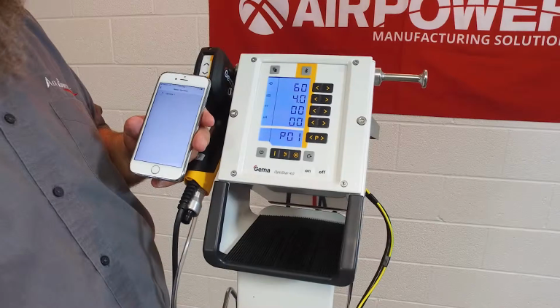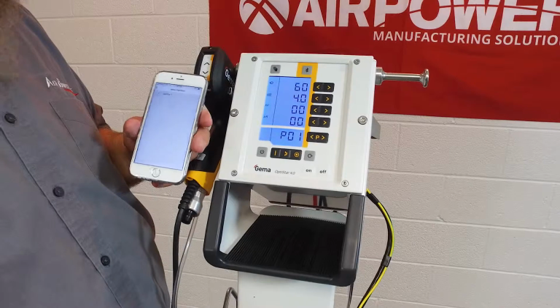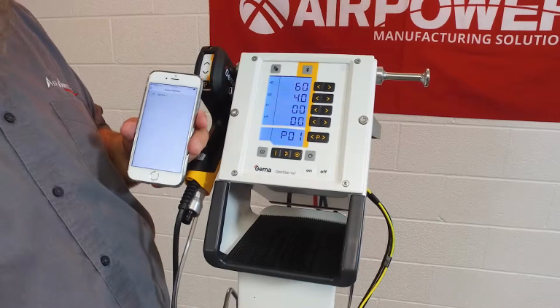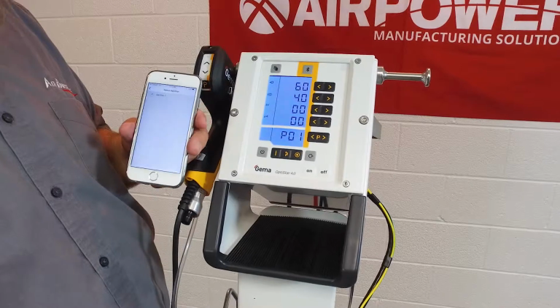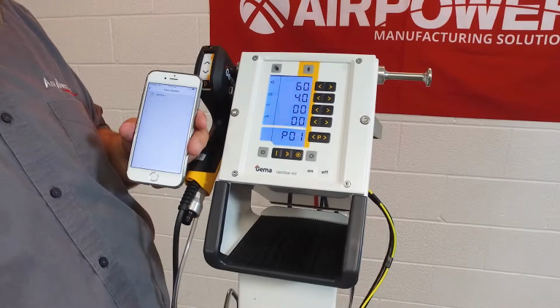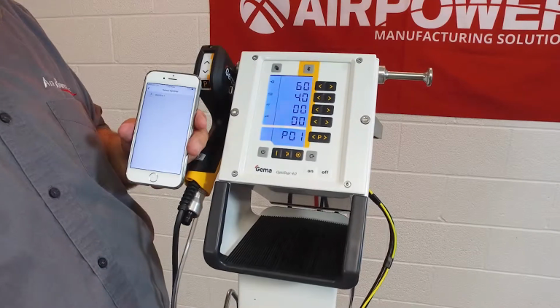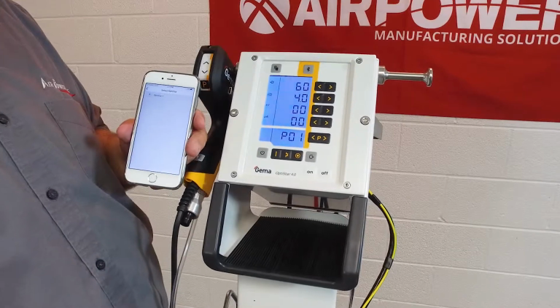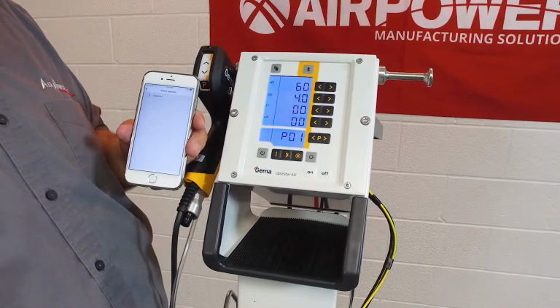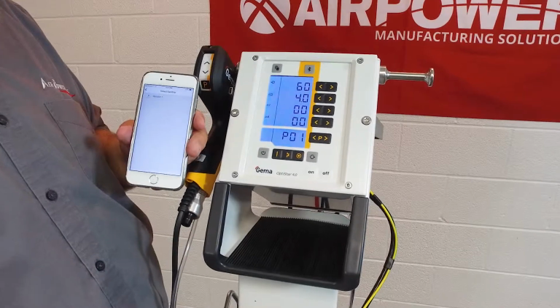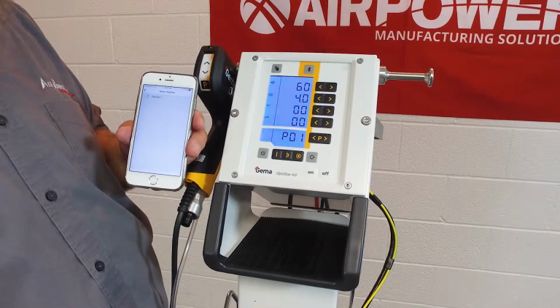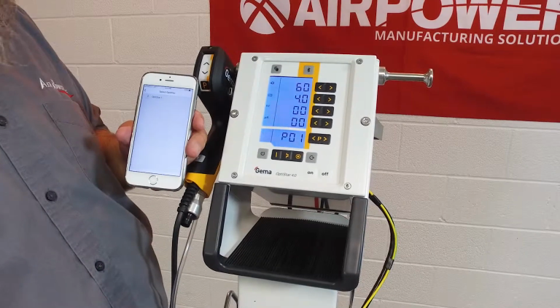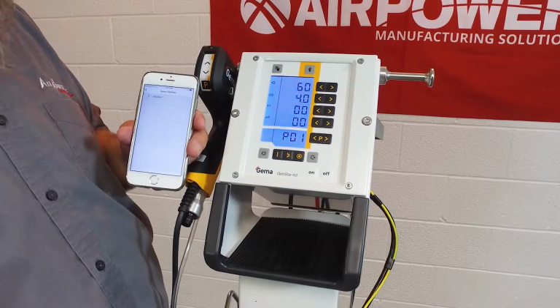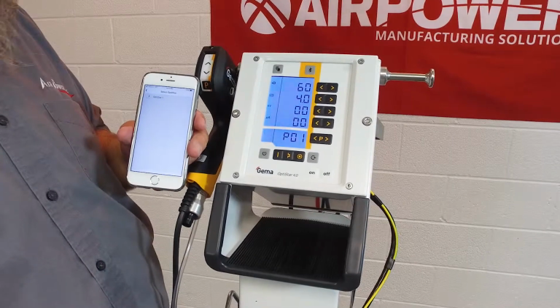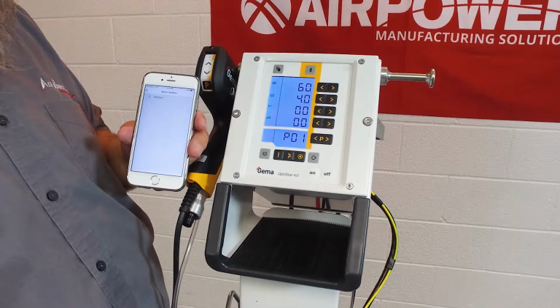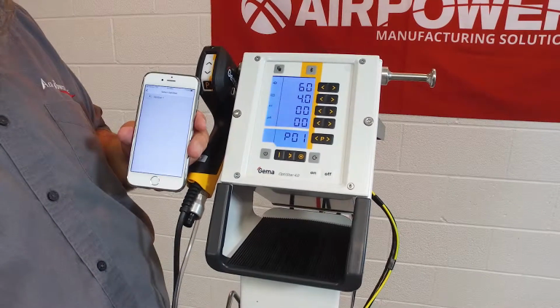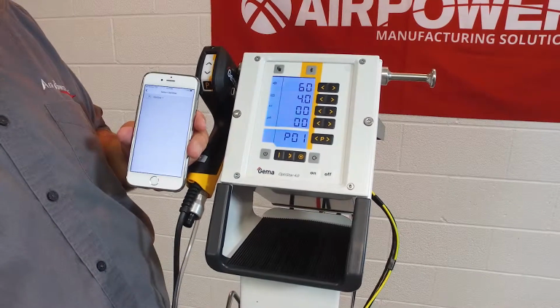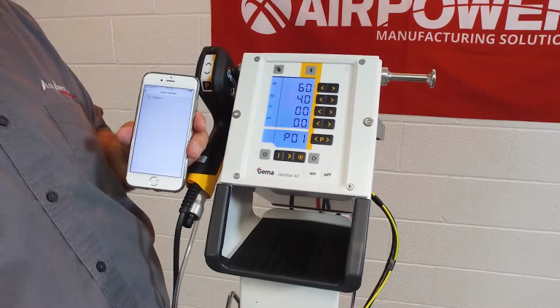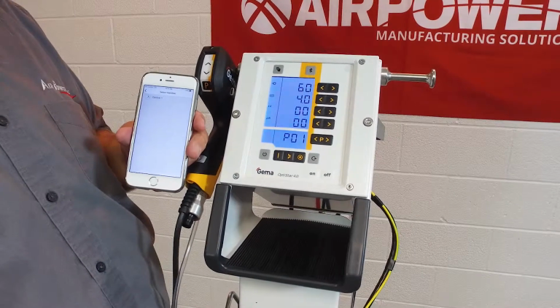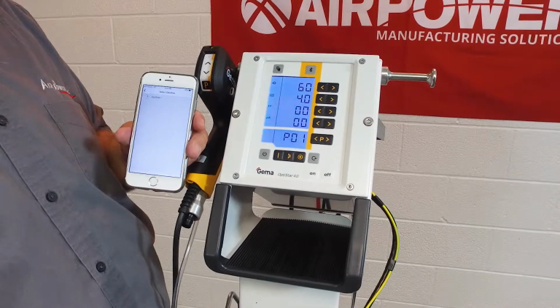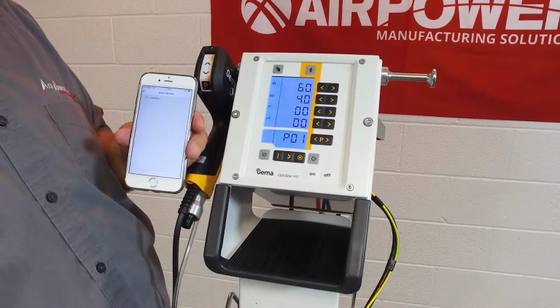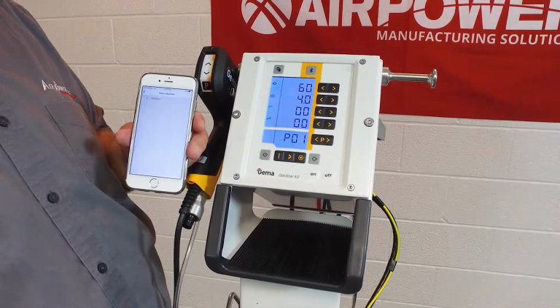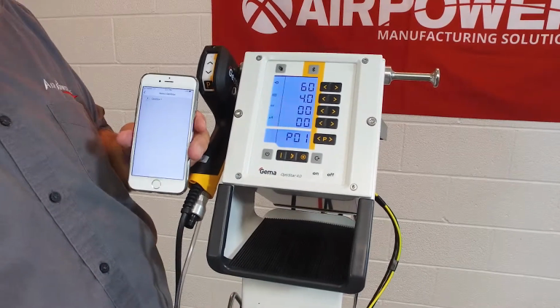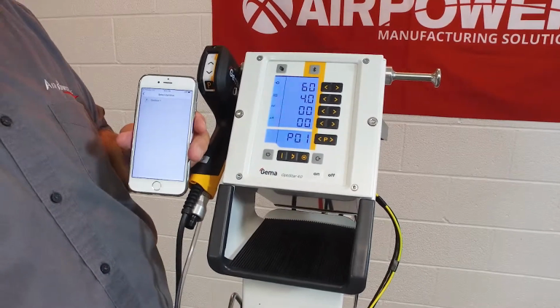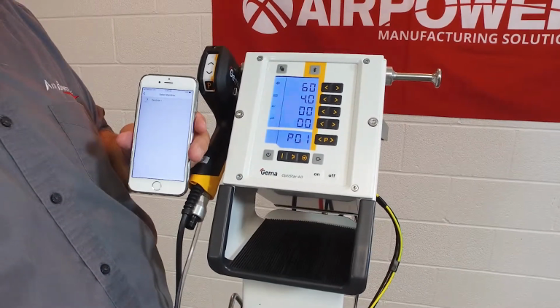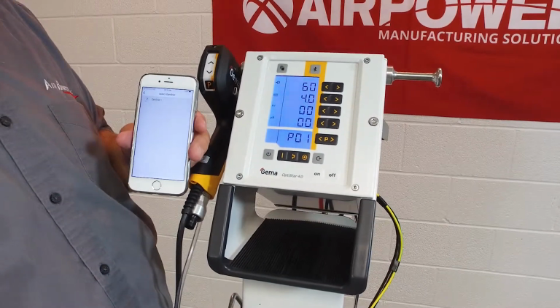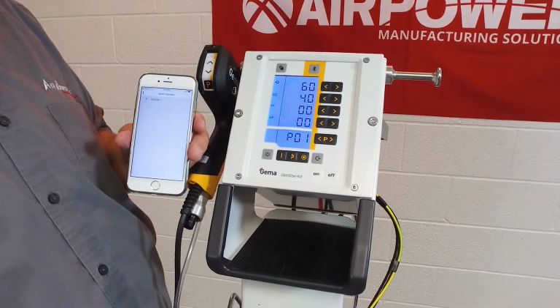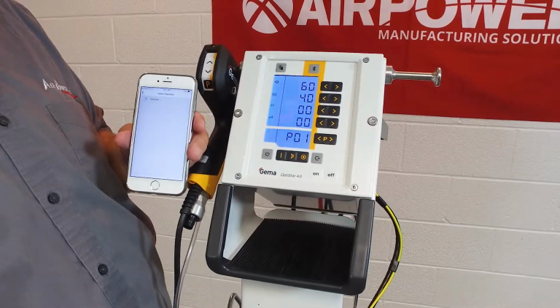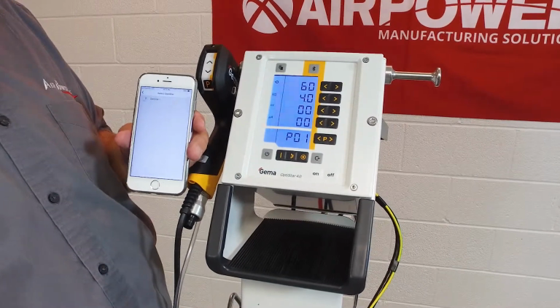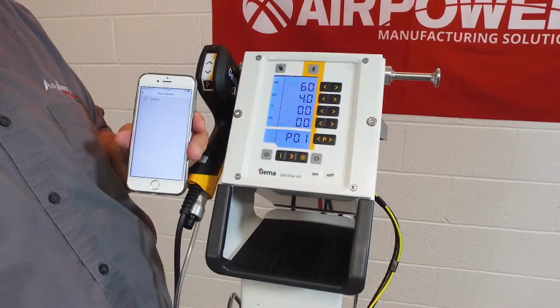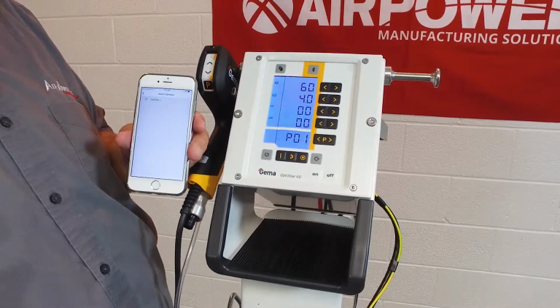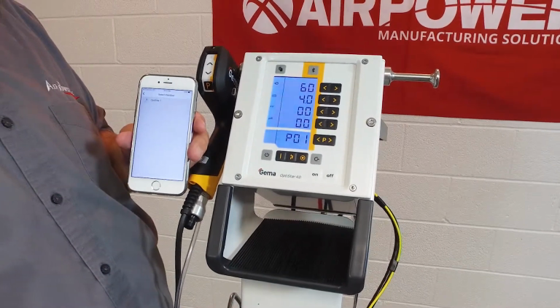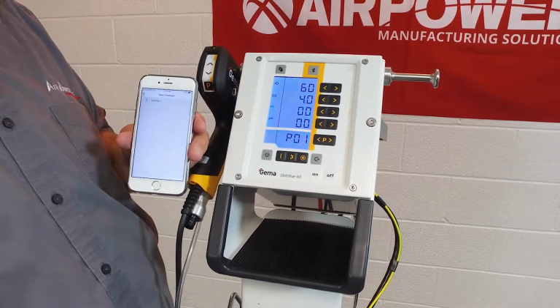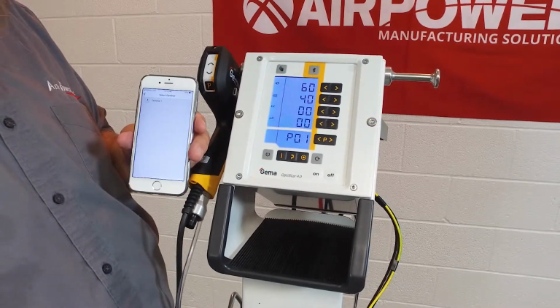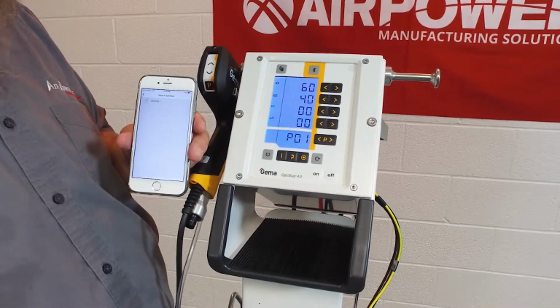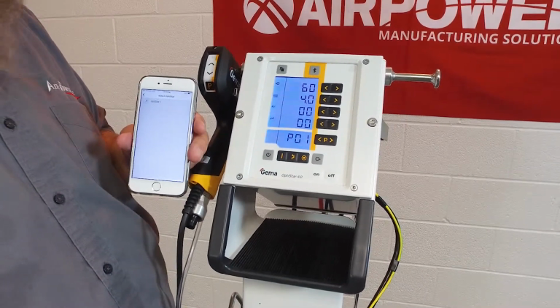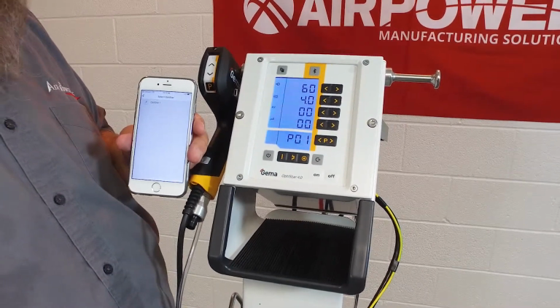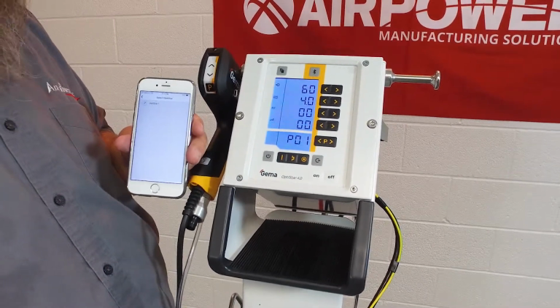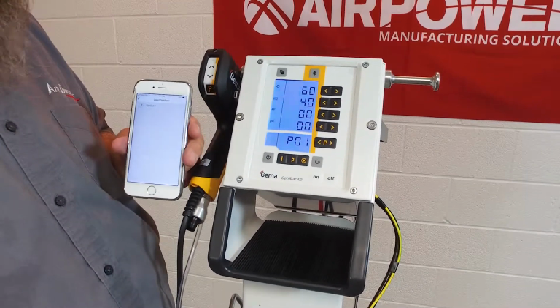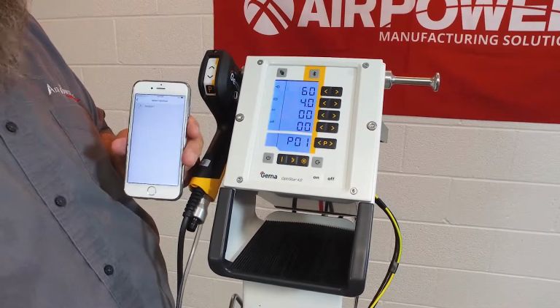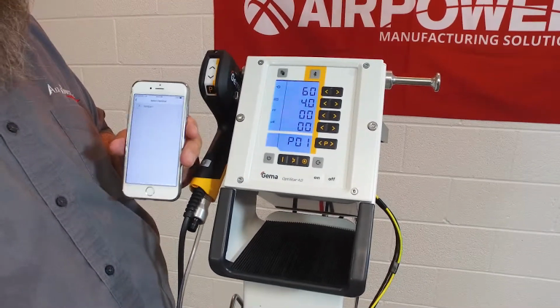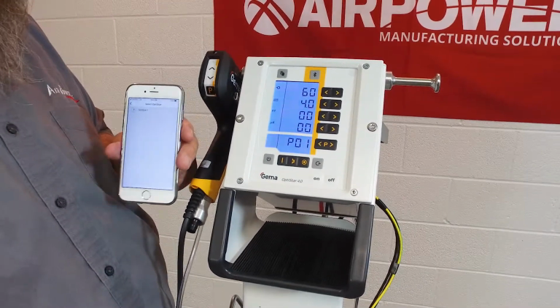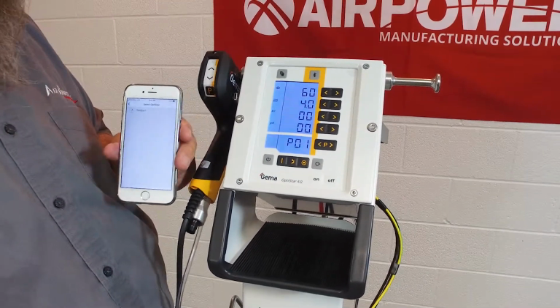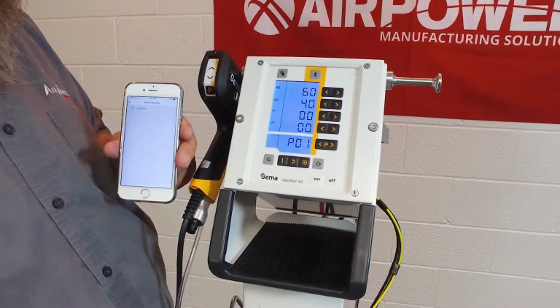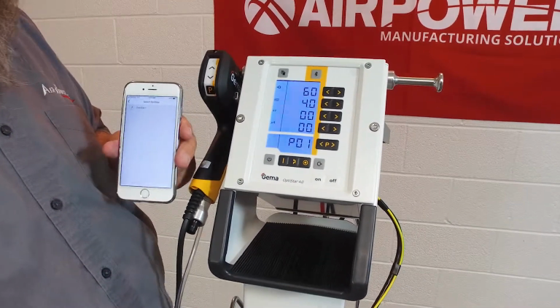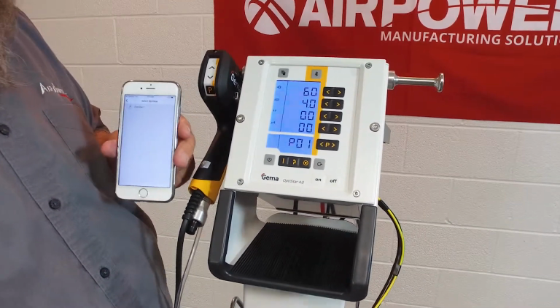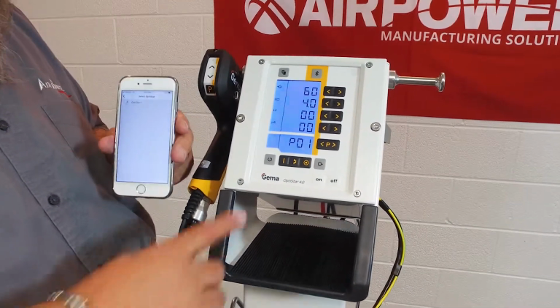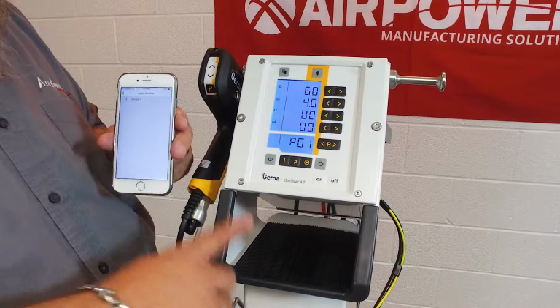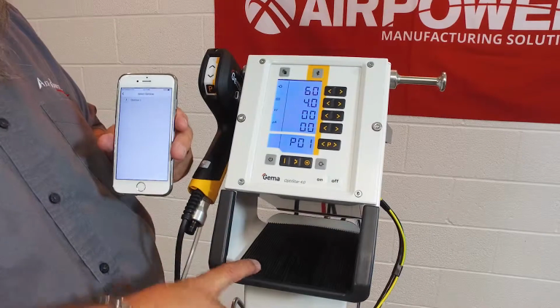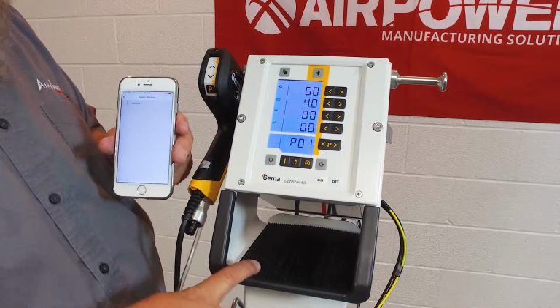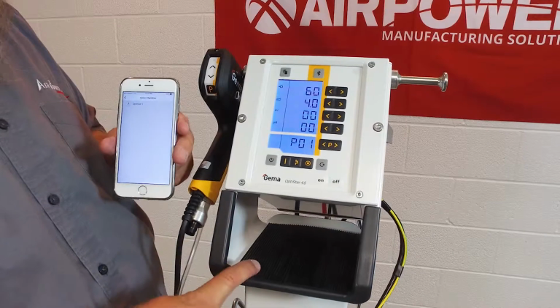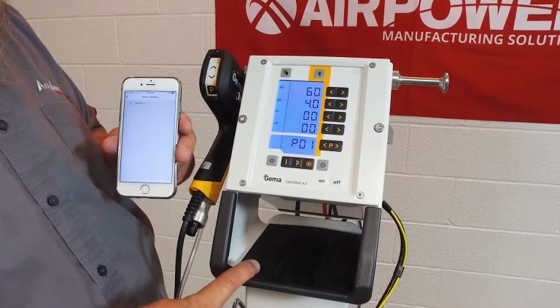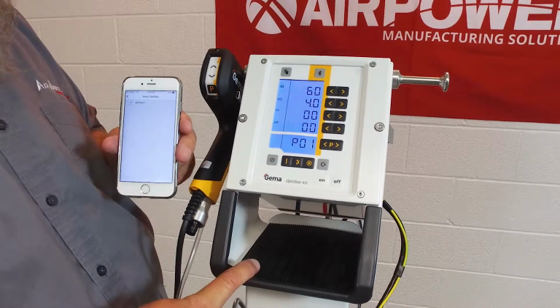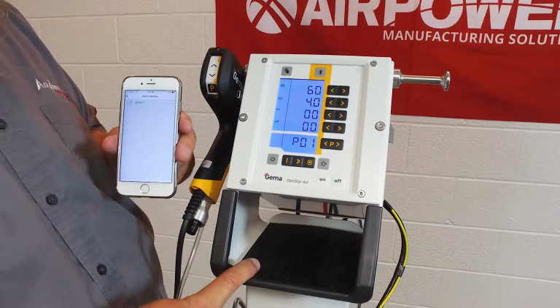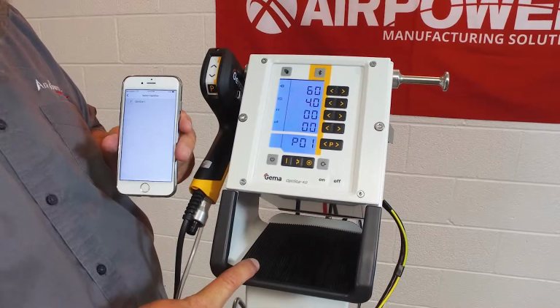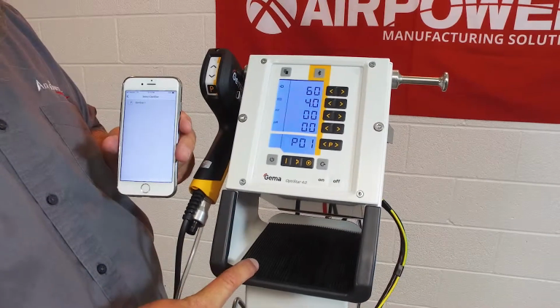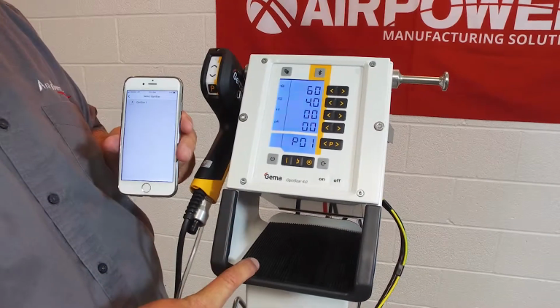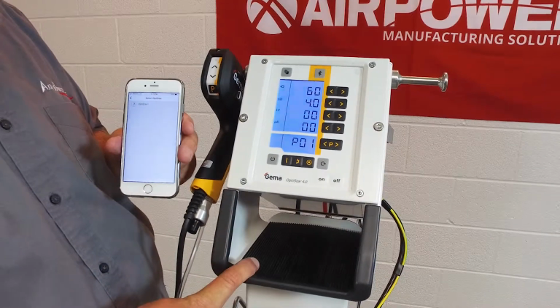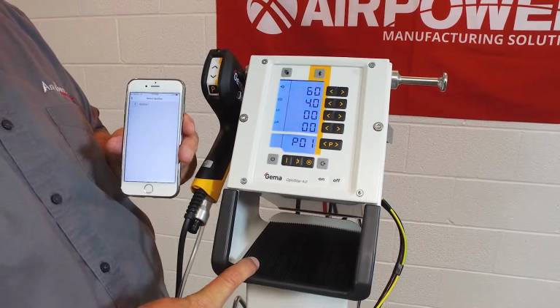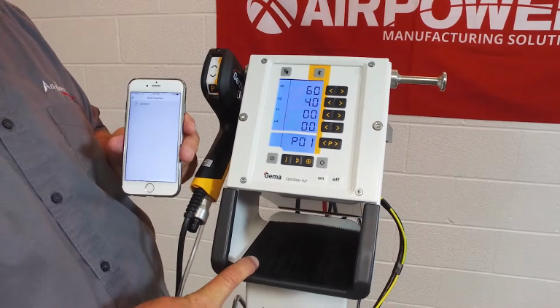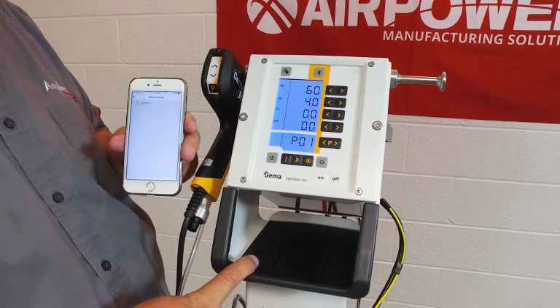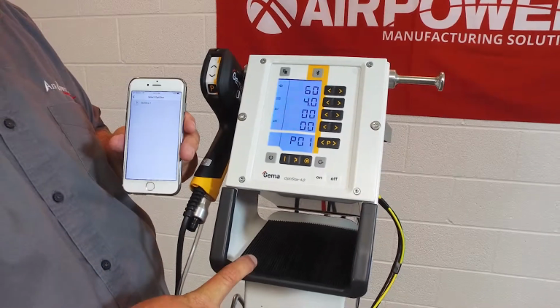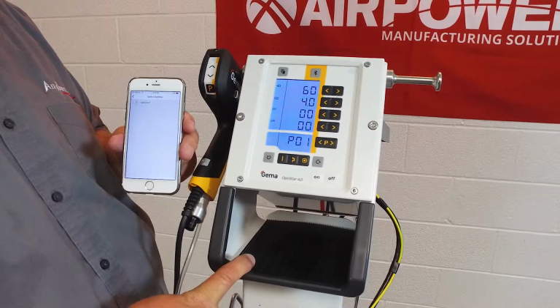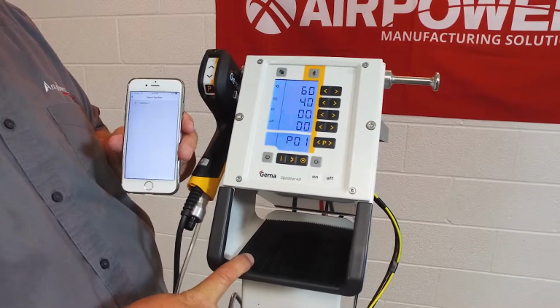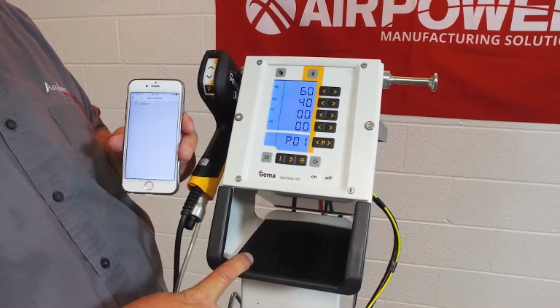Hope this has helped you — another tech tip from Air Power Live, with the GIMA e-app and Bluetooth connectivity with your GIMA OptiStar 4.0.